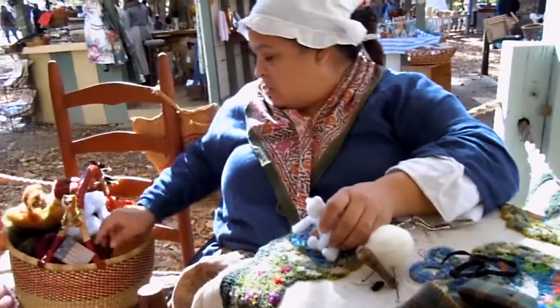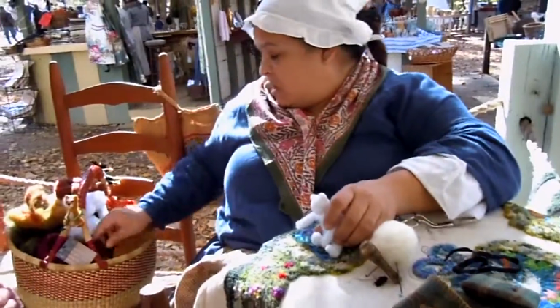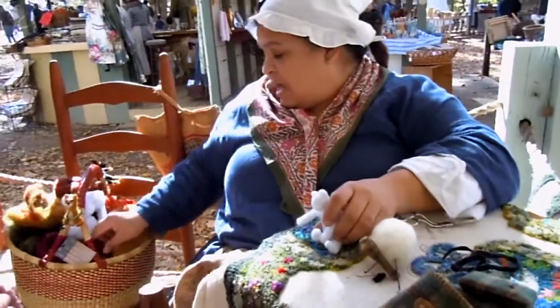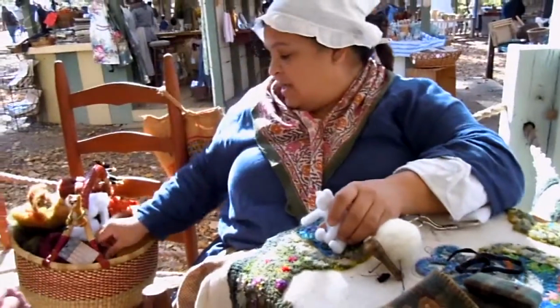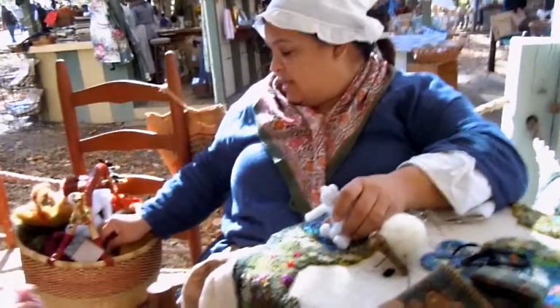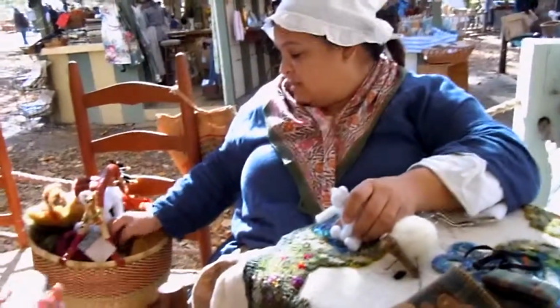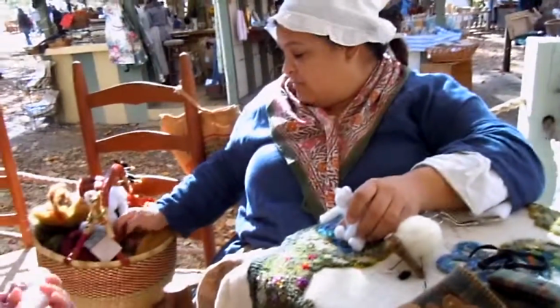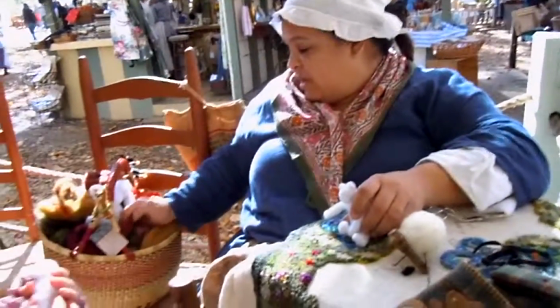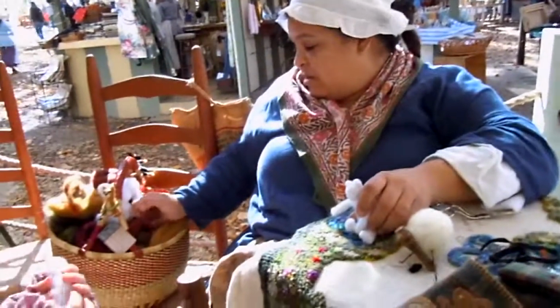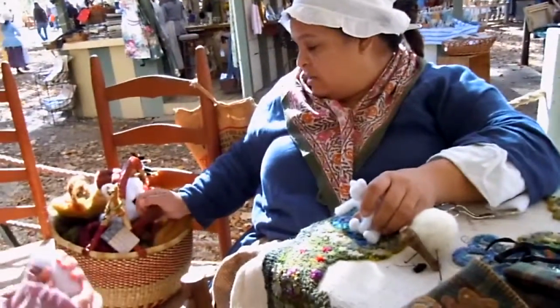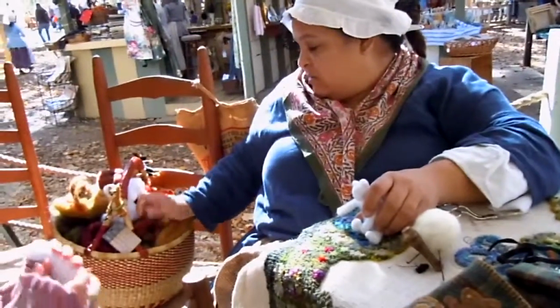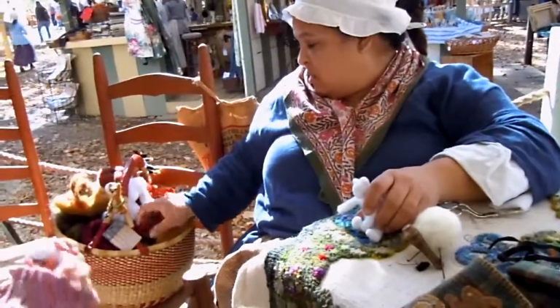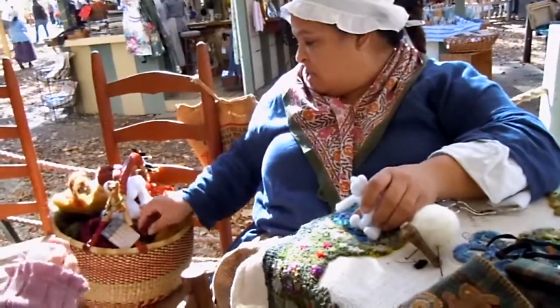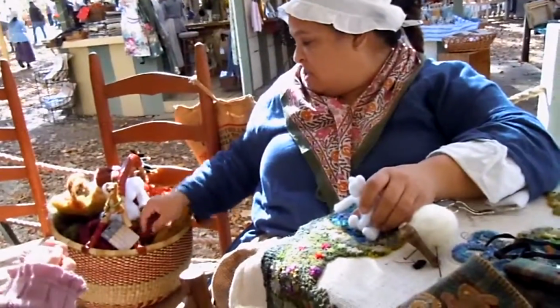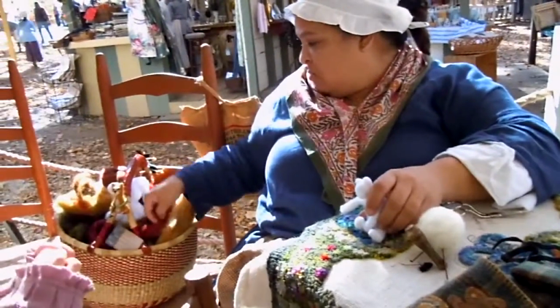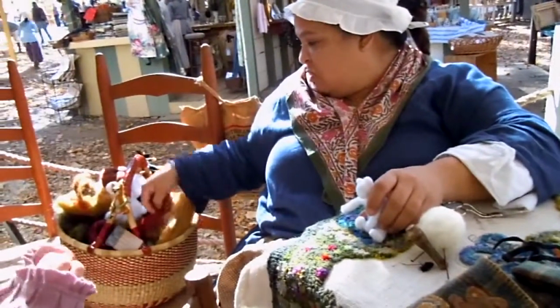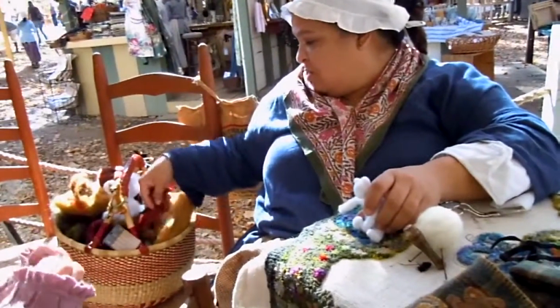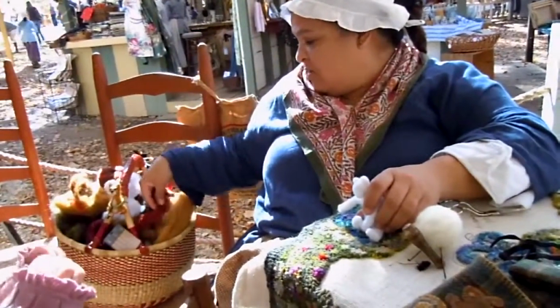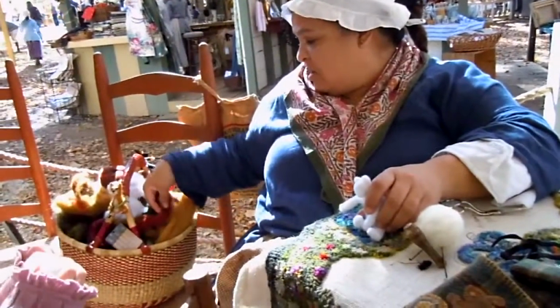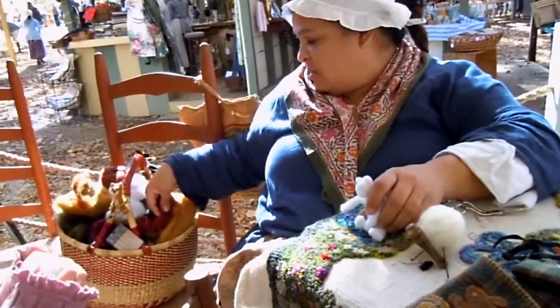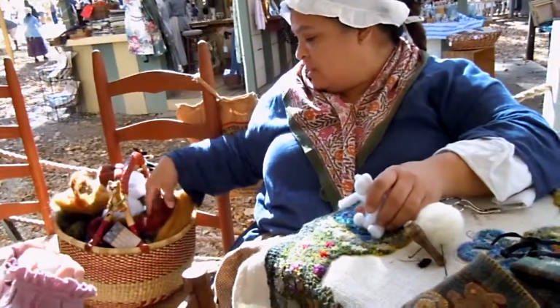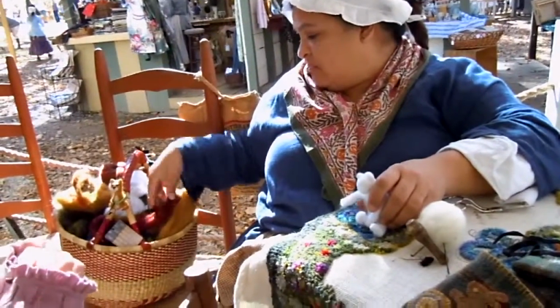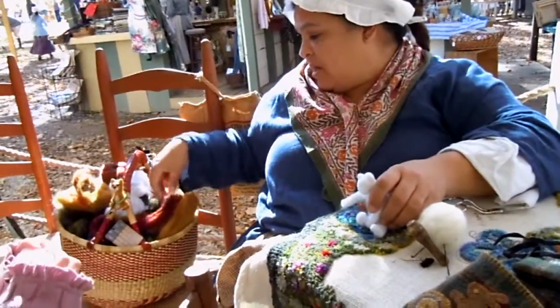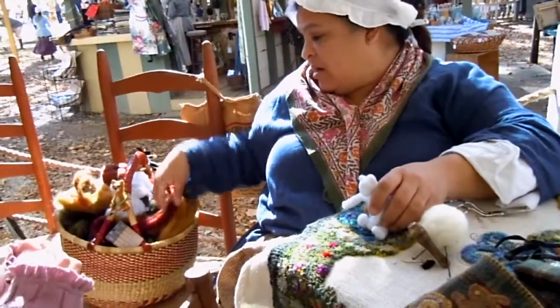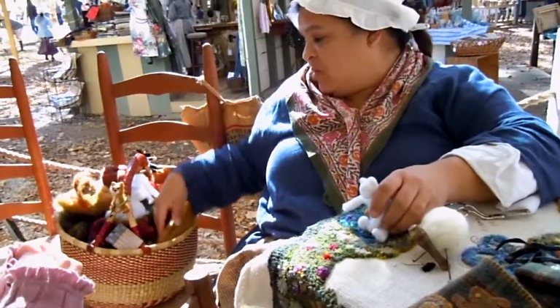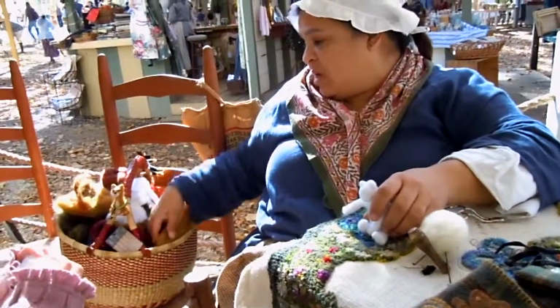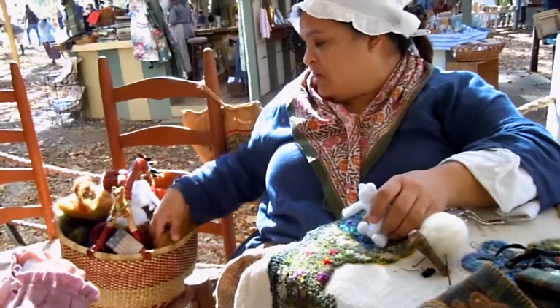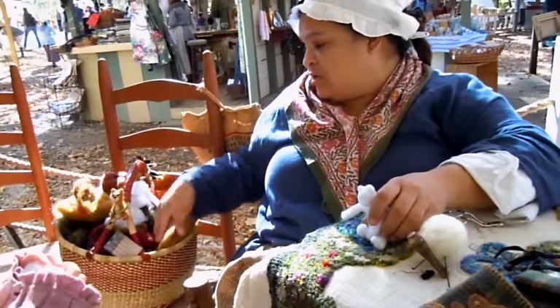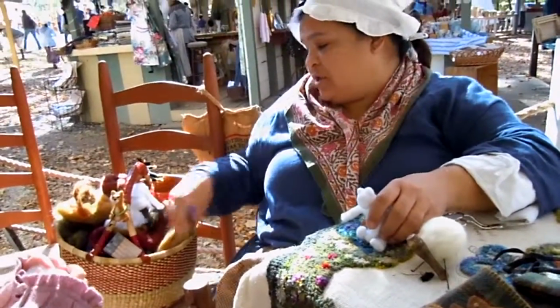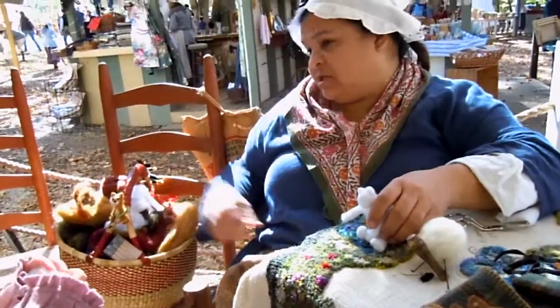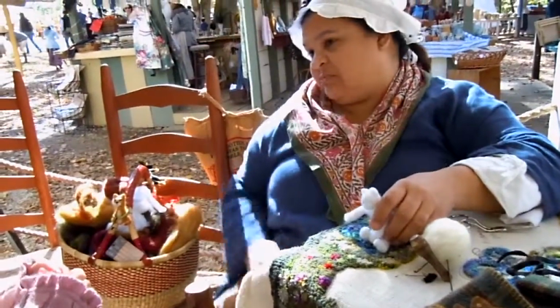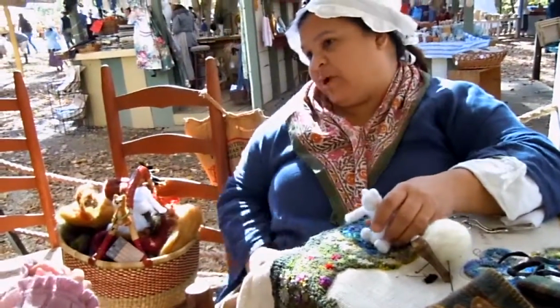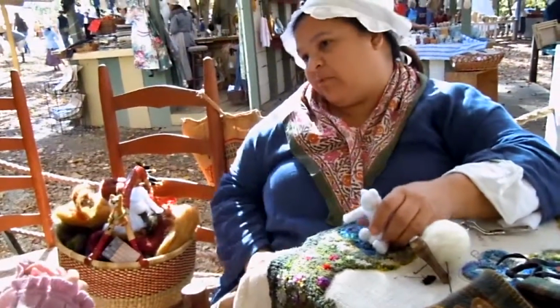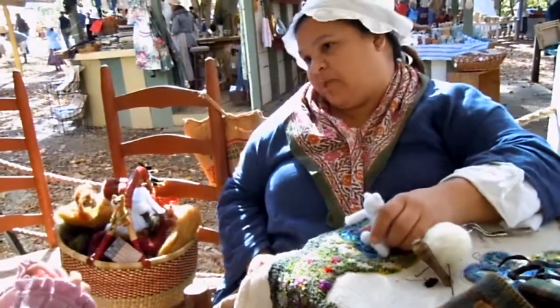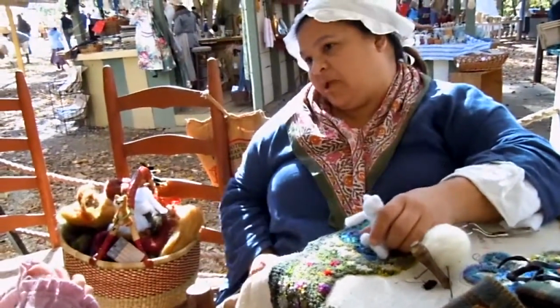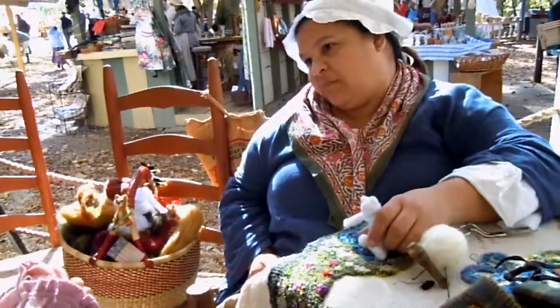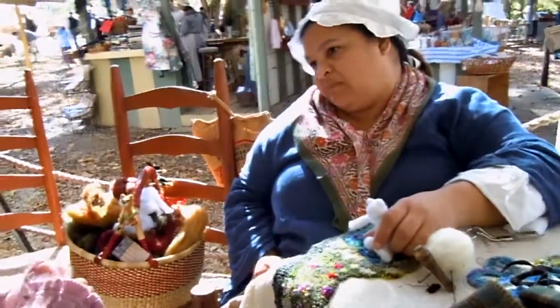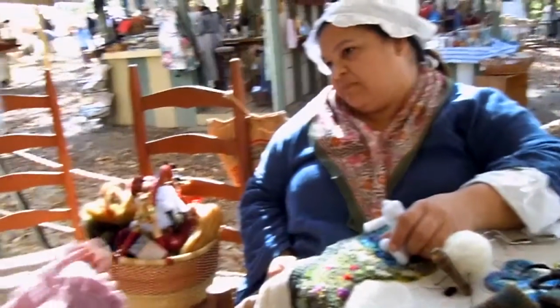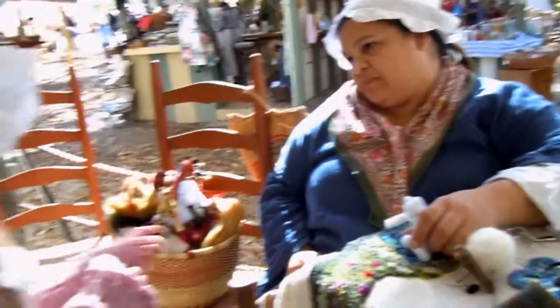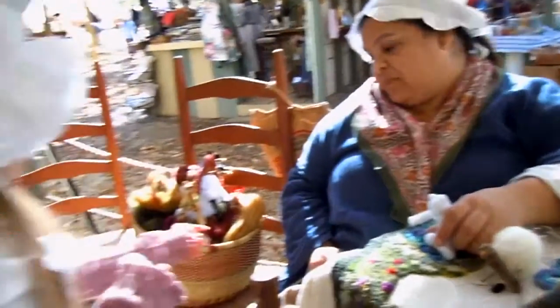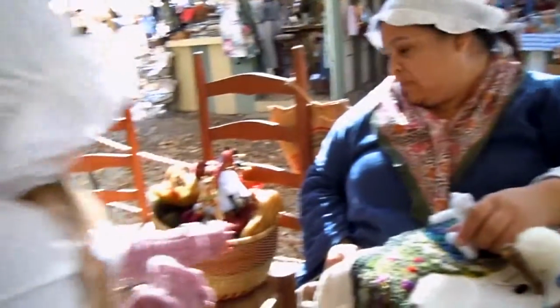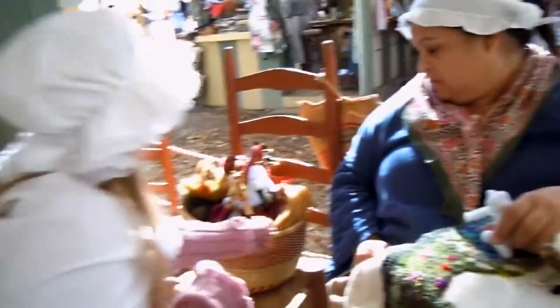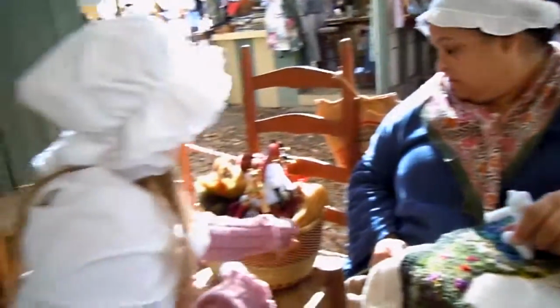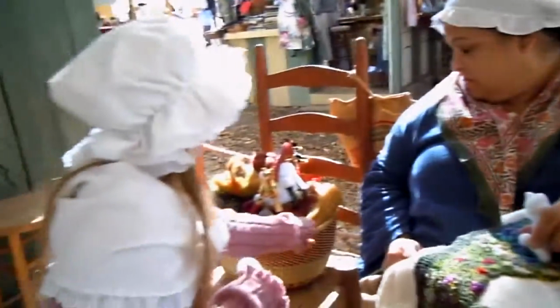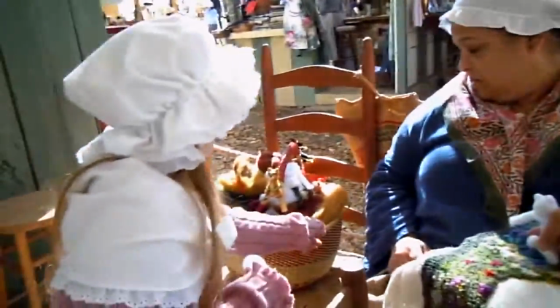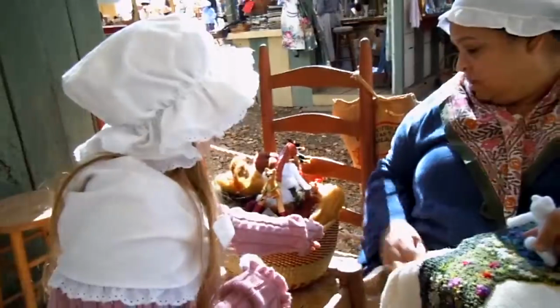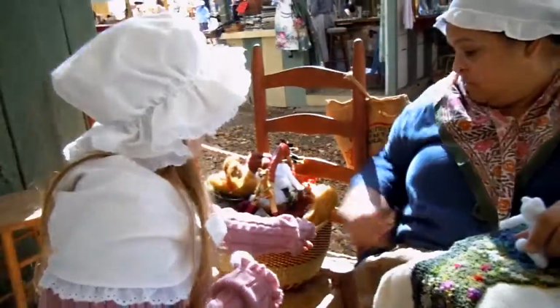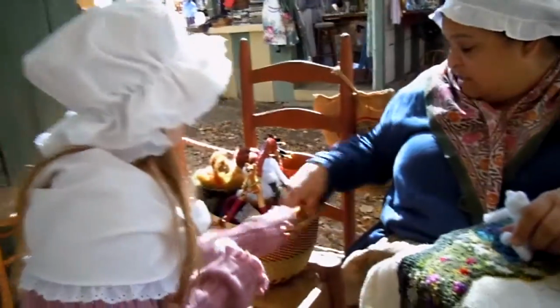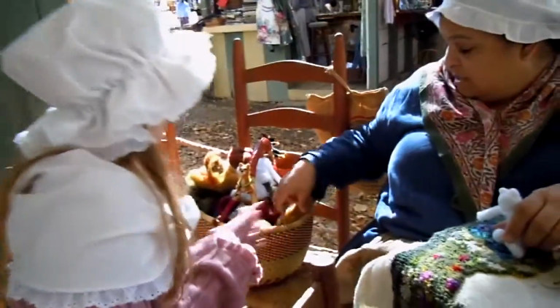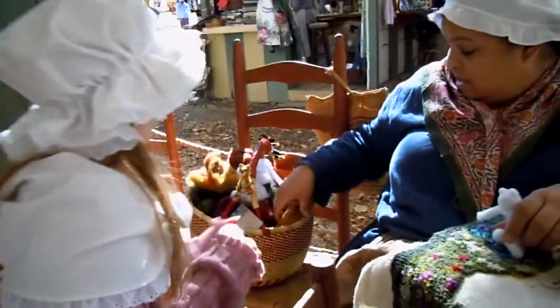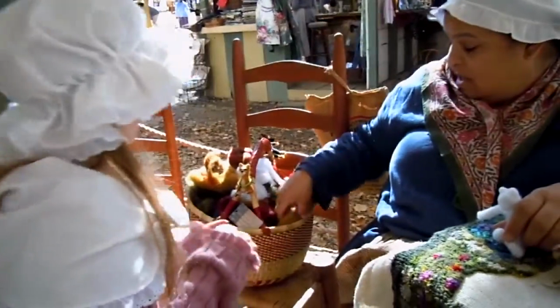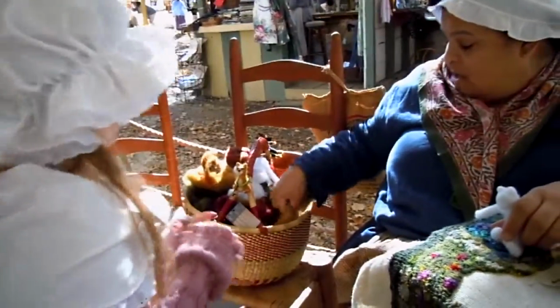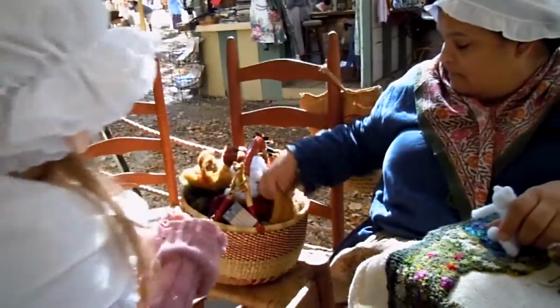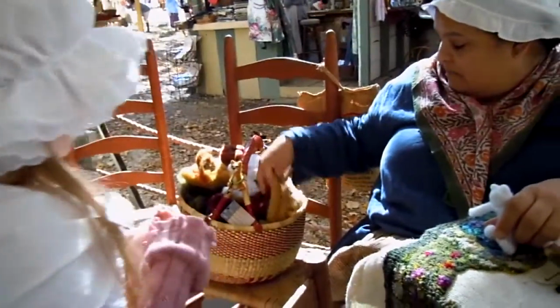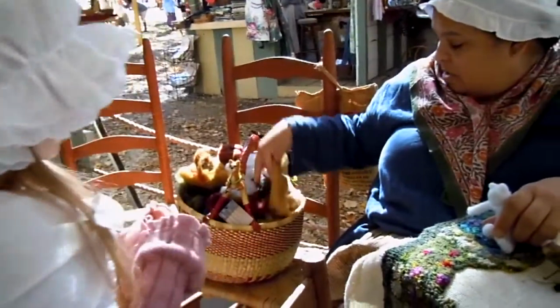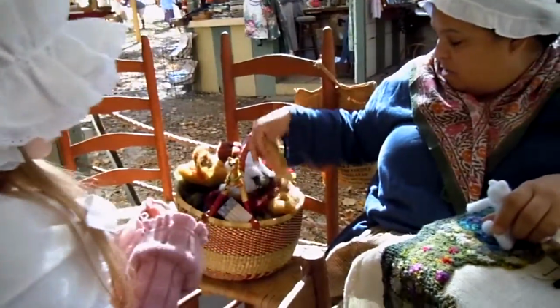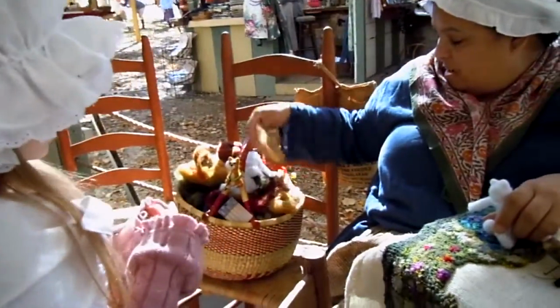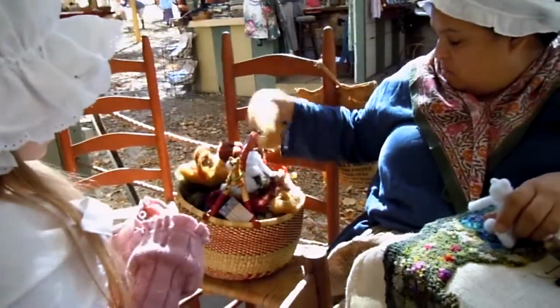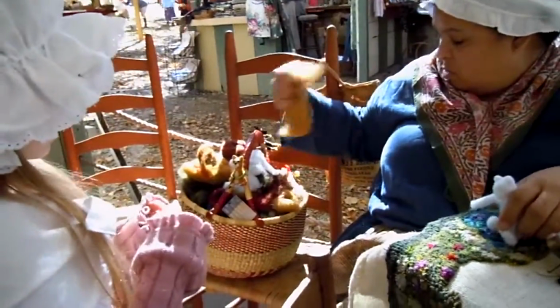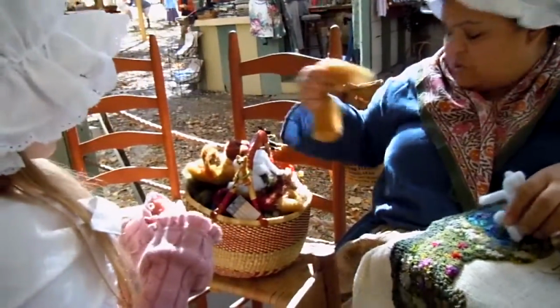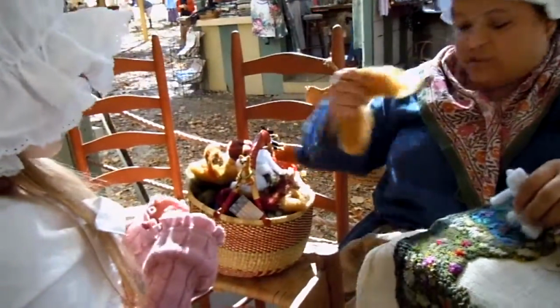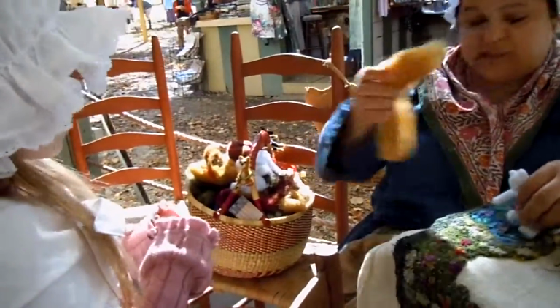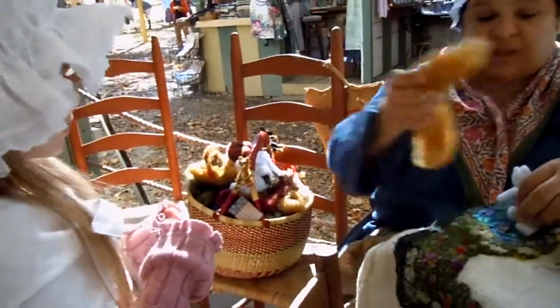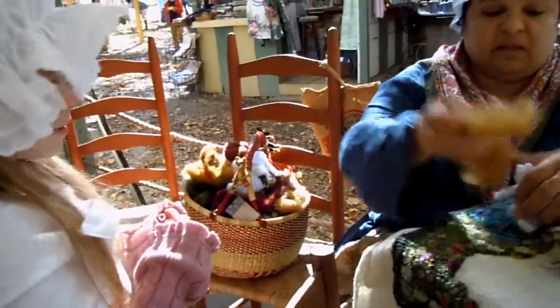I guess bears — what kind, what do you think is bear? What color should this bear be? You want this color? Okay, we'll do this color.